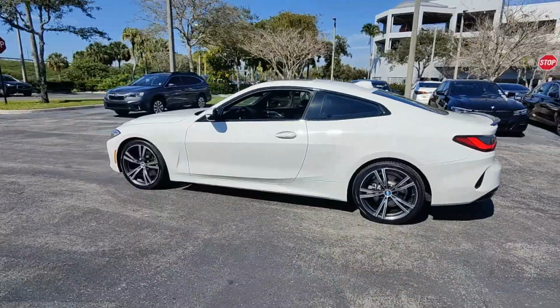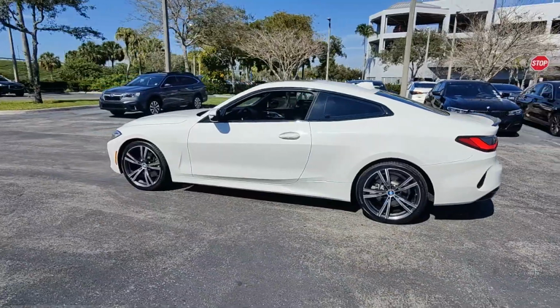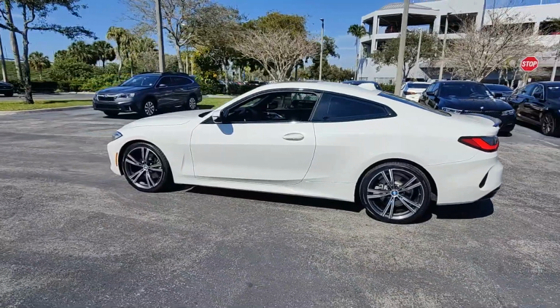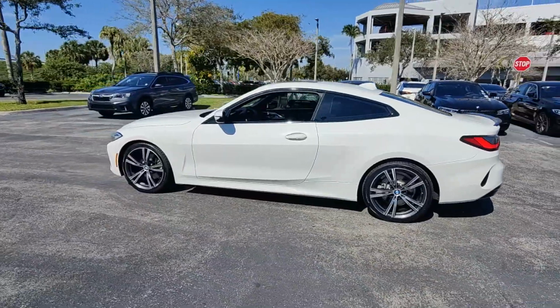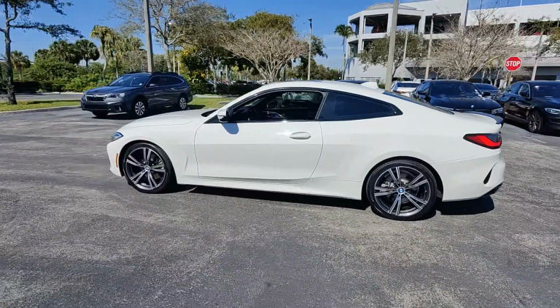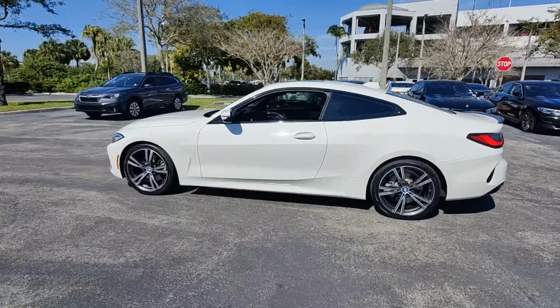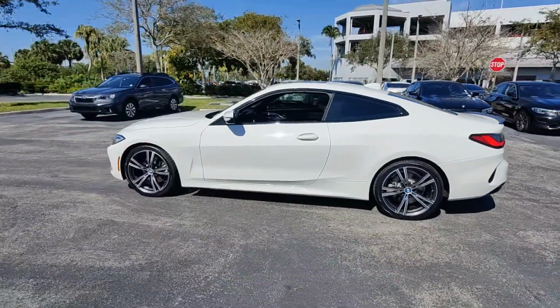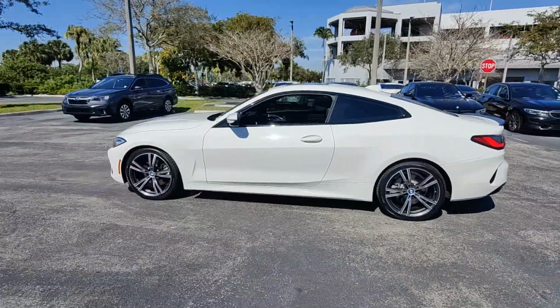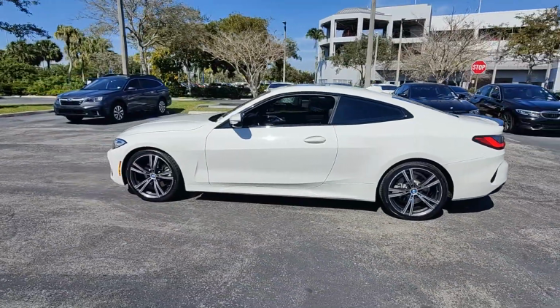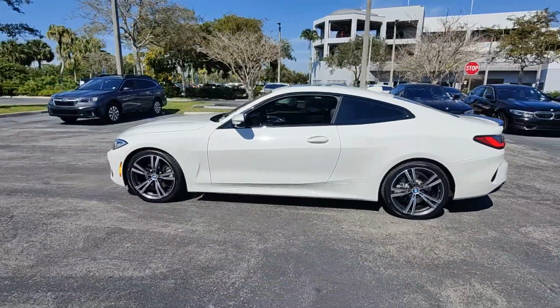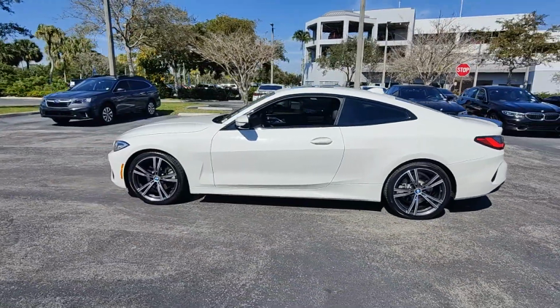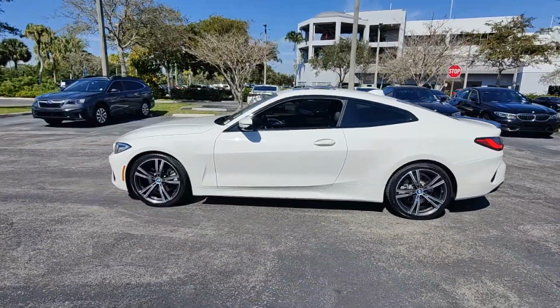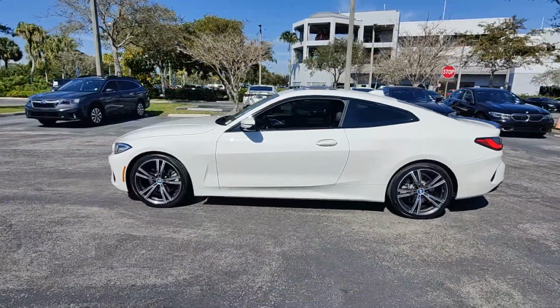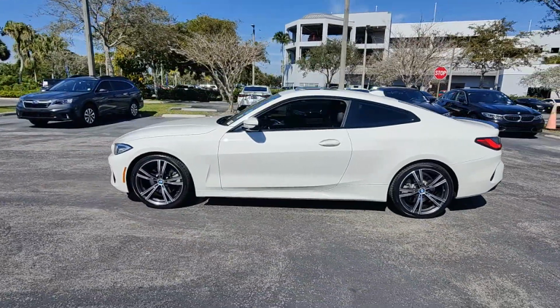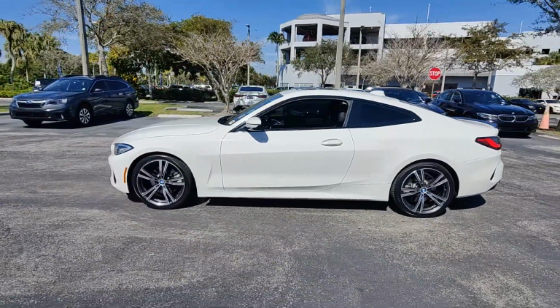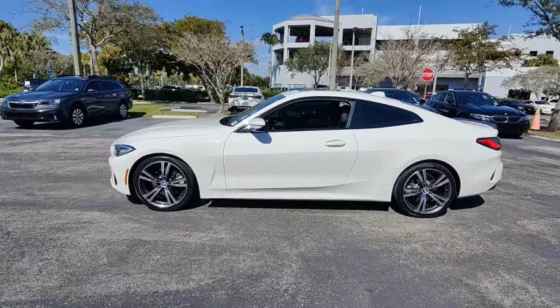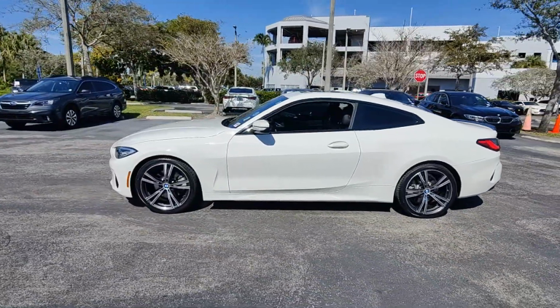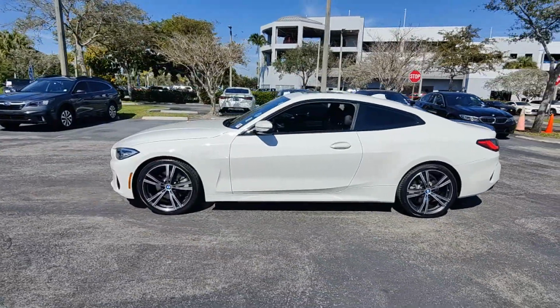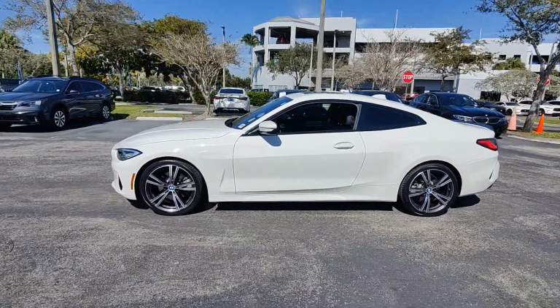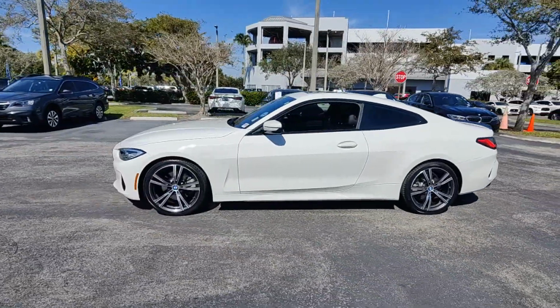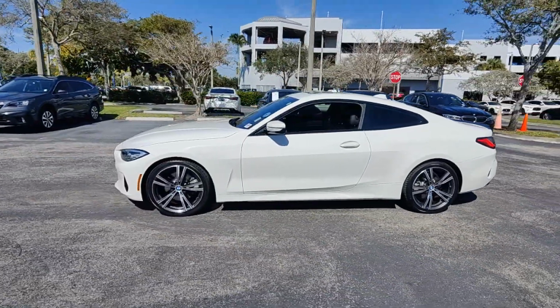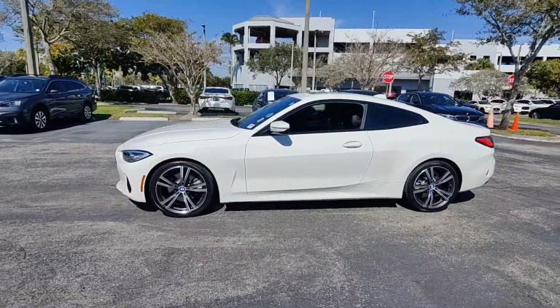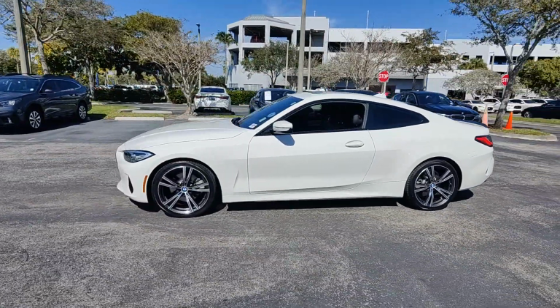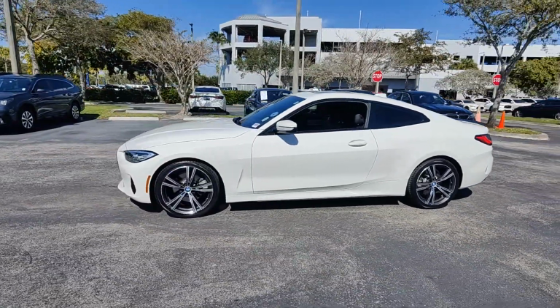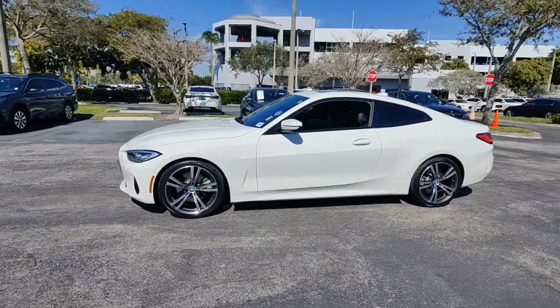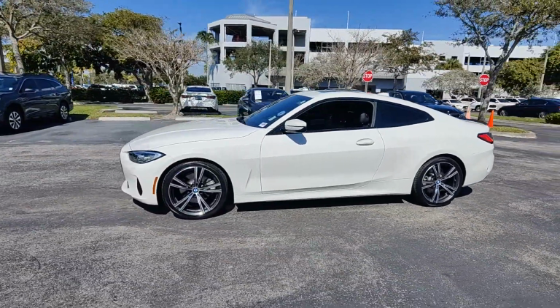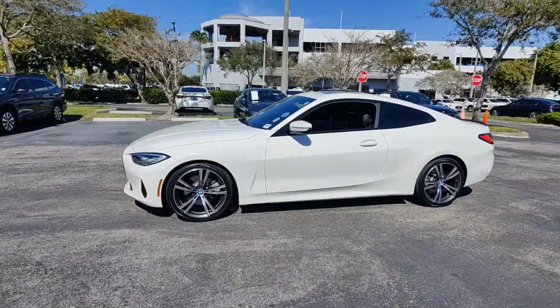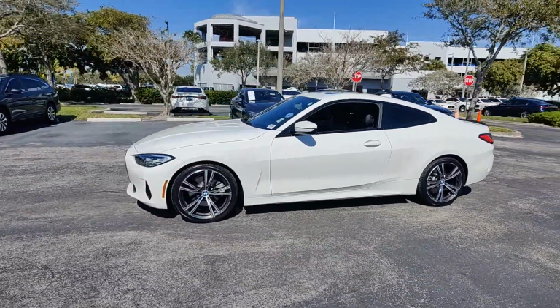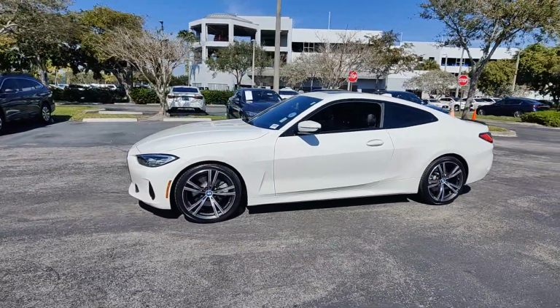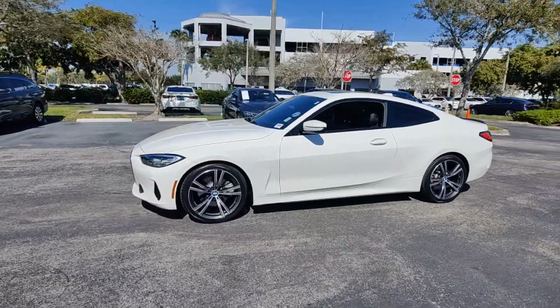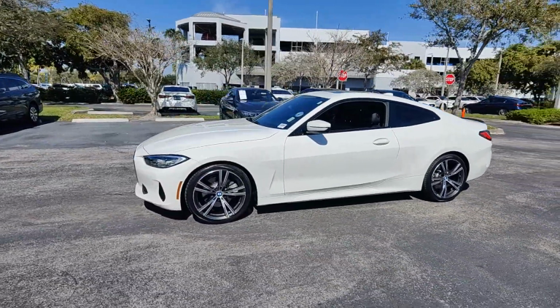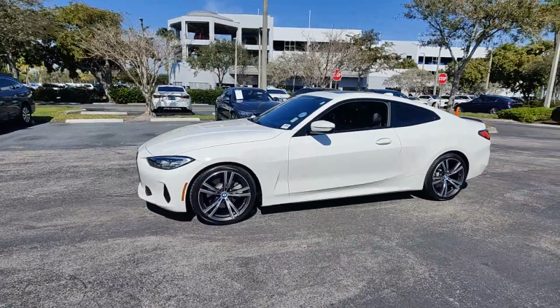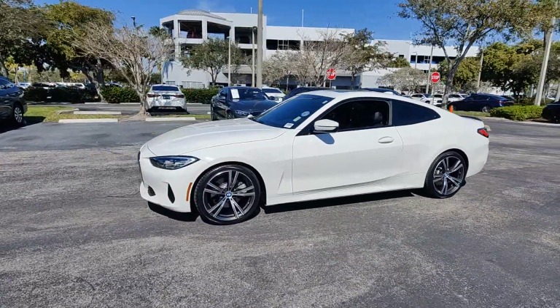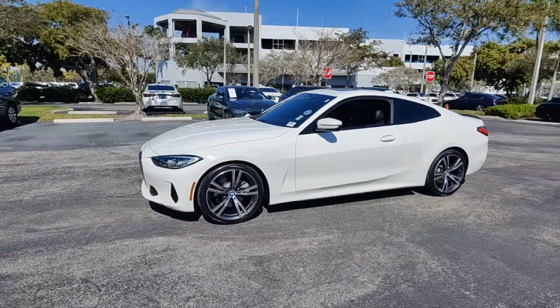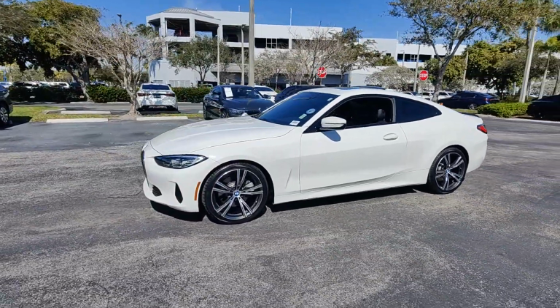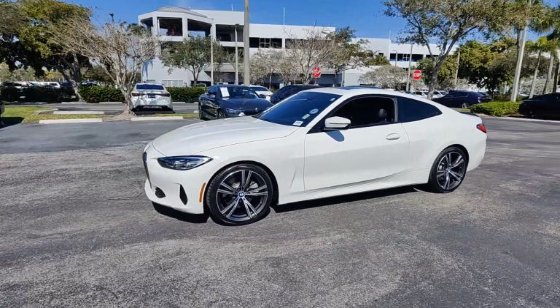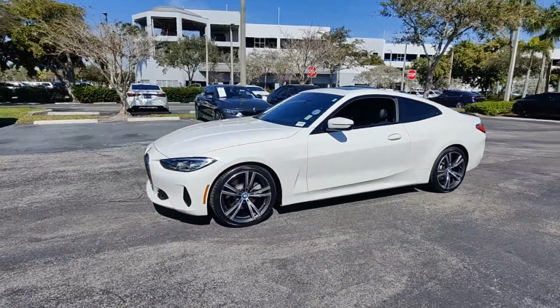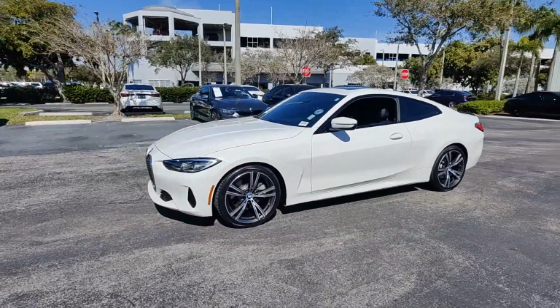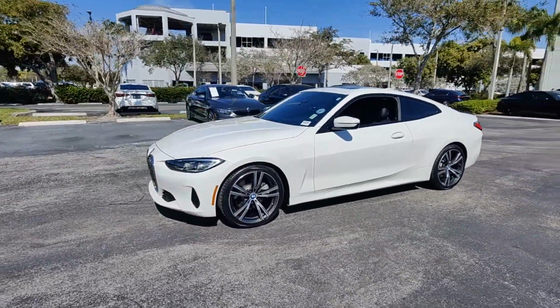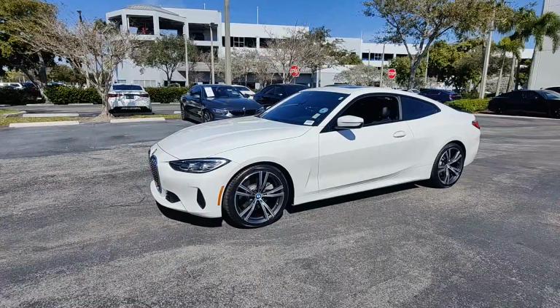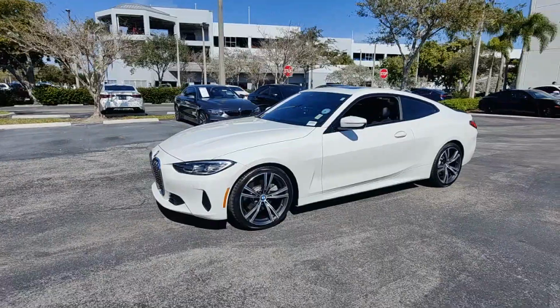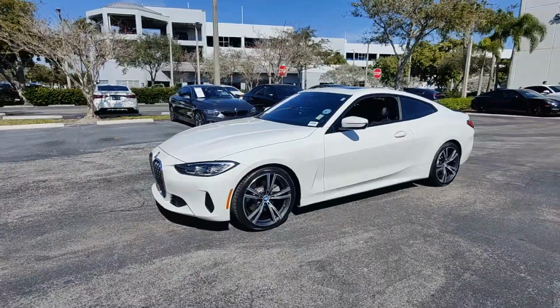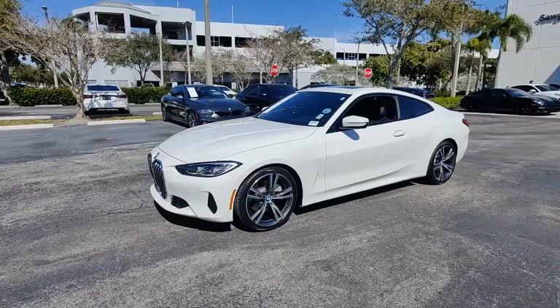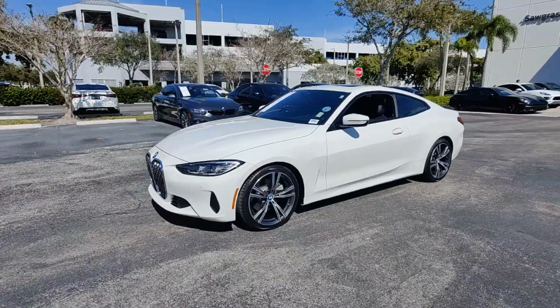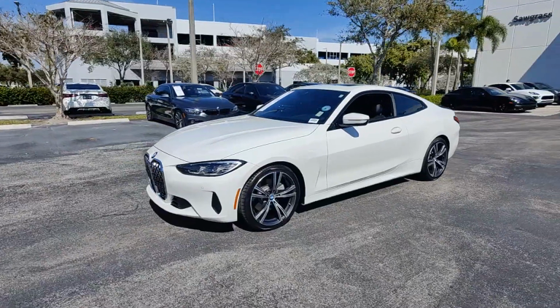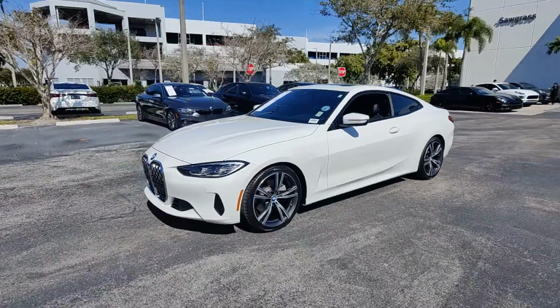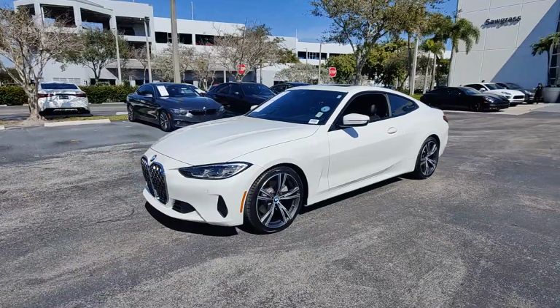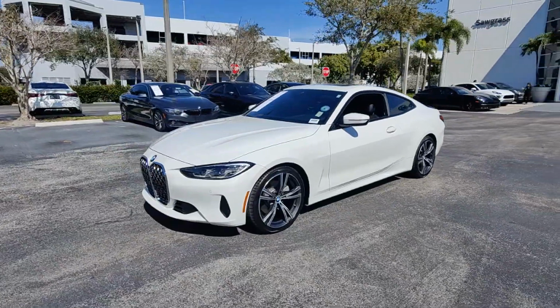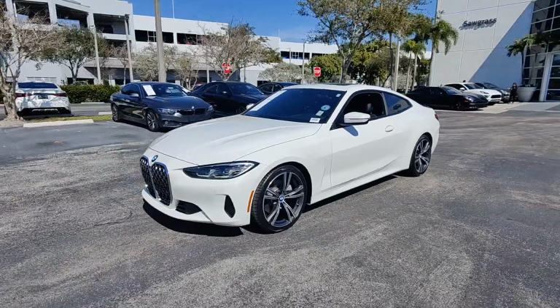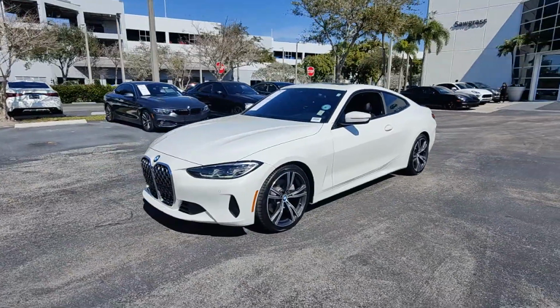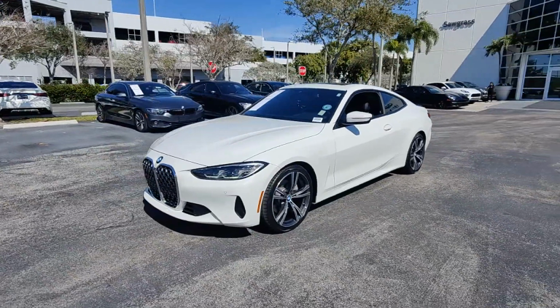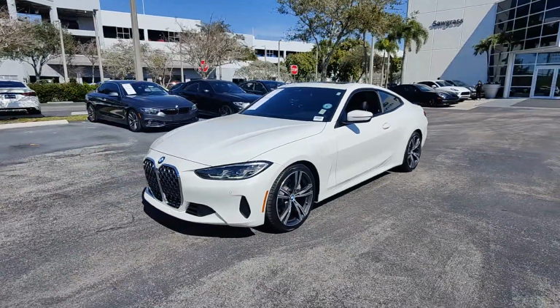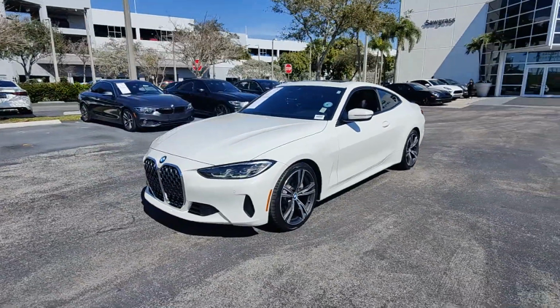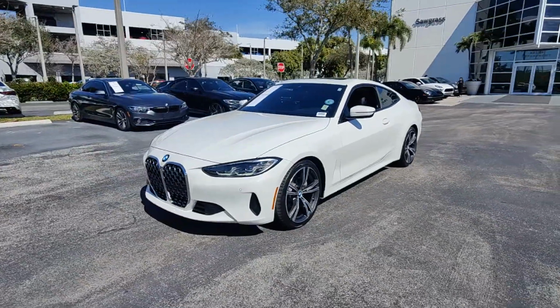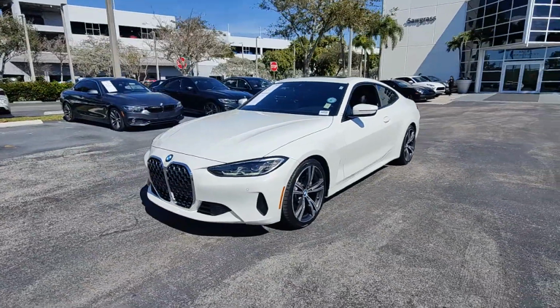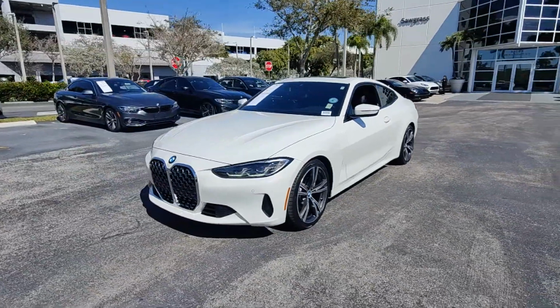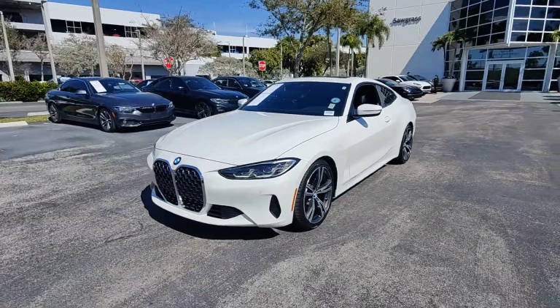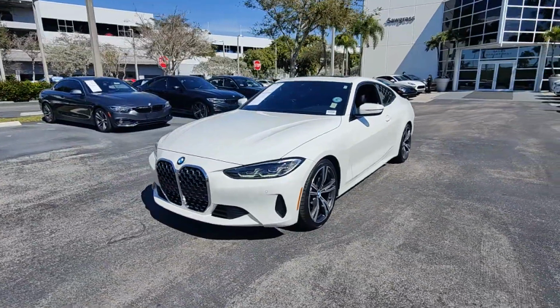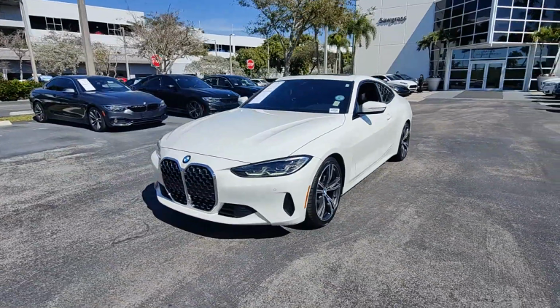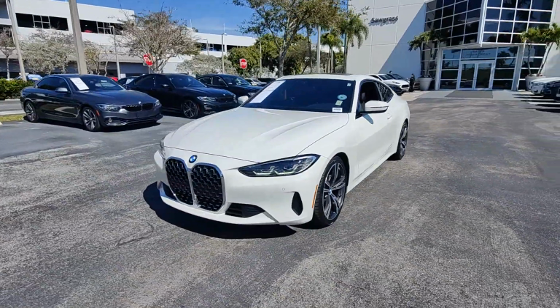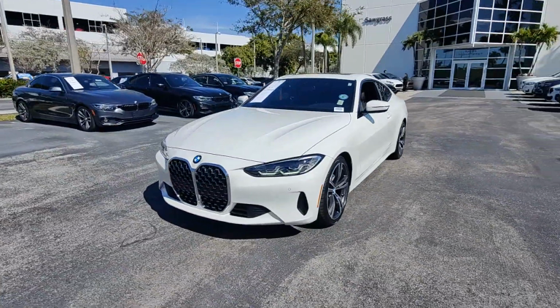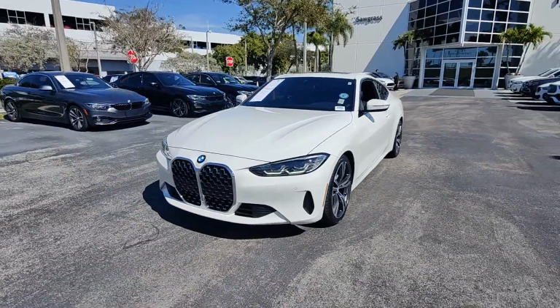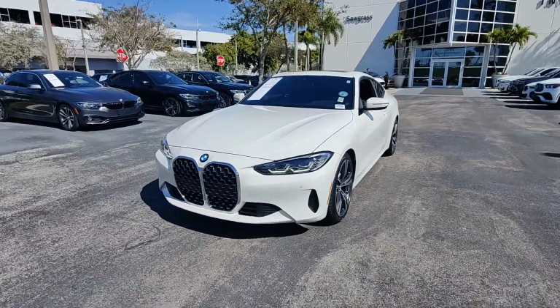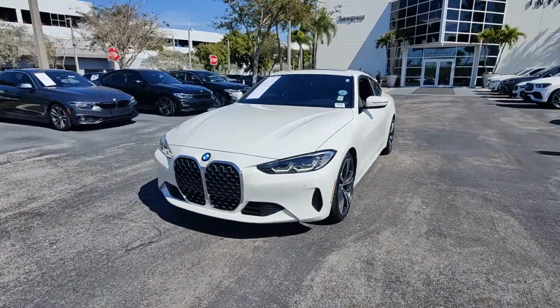Well-appointed, modern, and silky smooth. It blends adrenaline with high-end luxury for a ride that's truly transcendent.